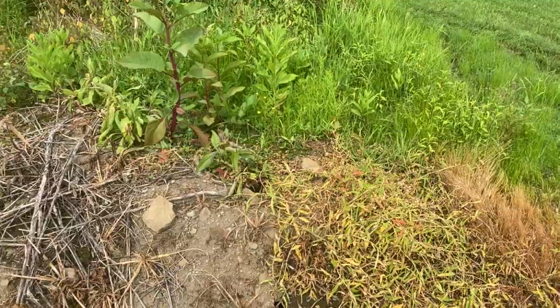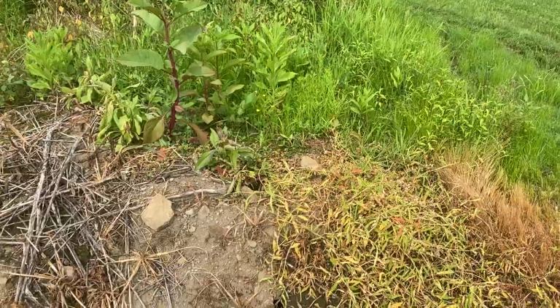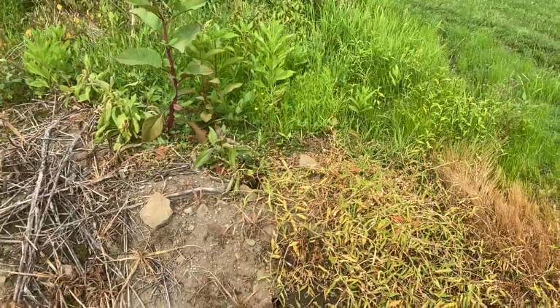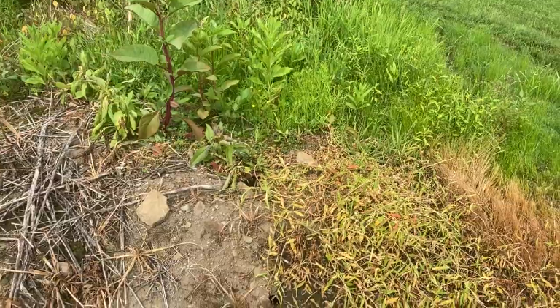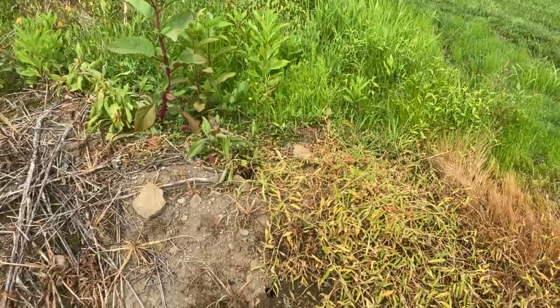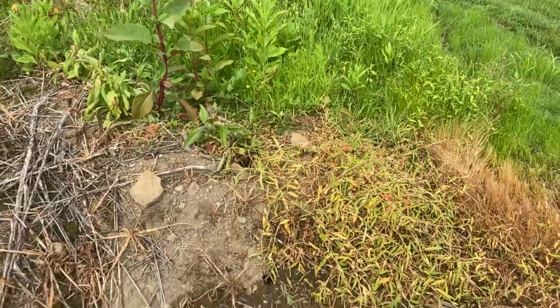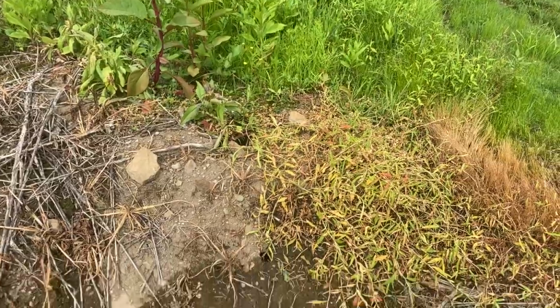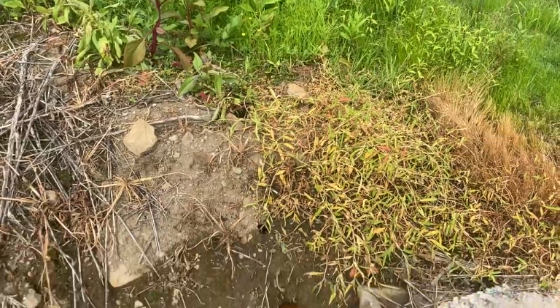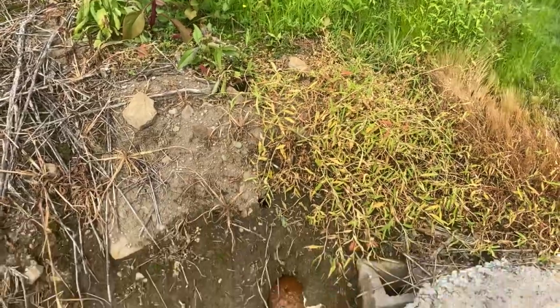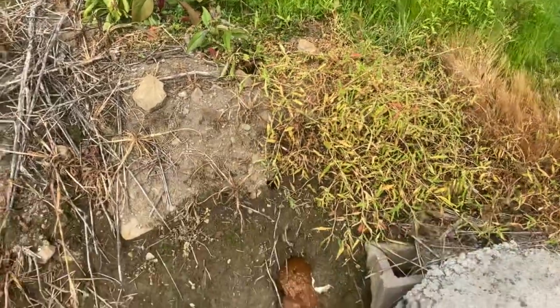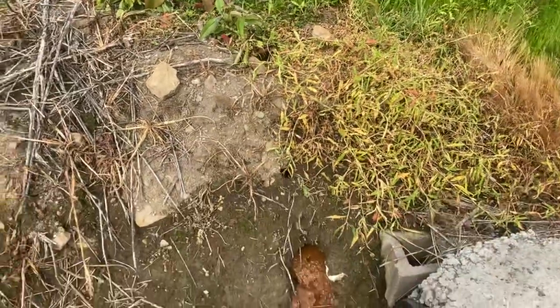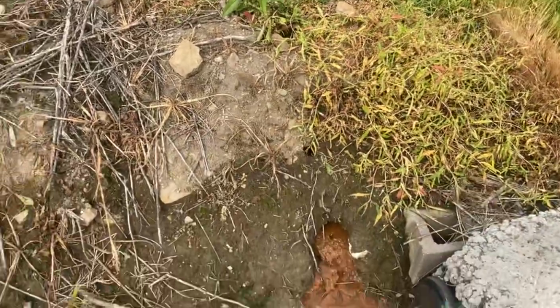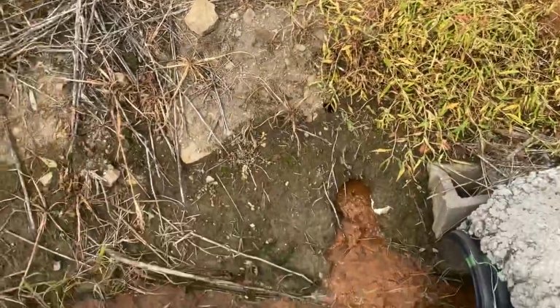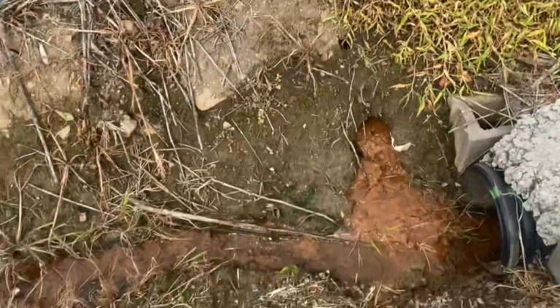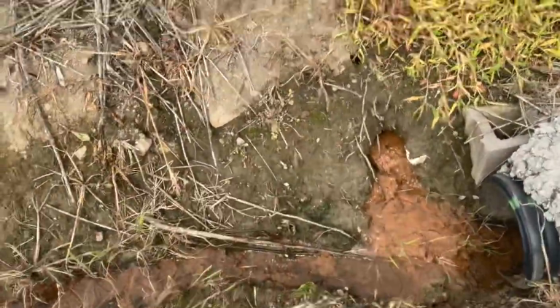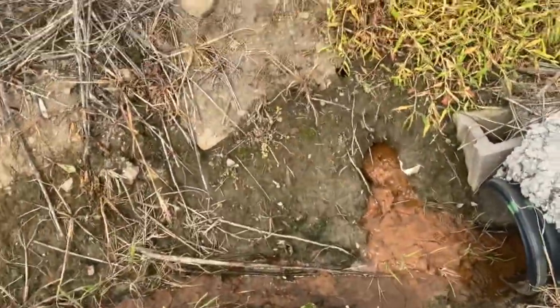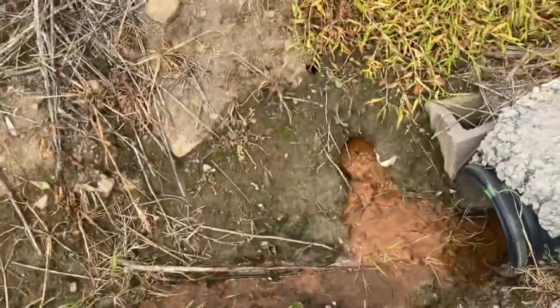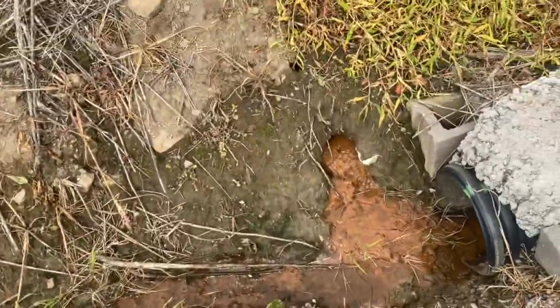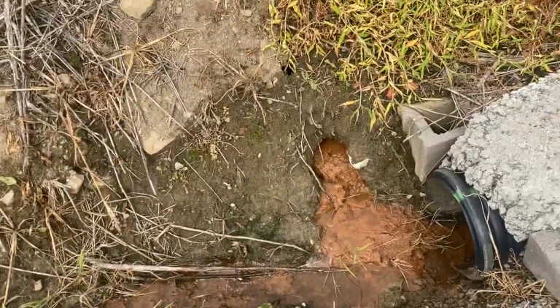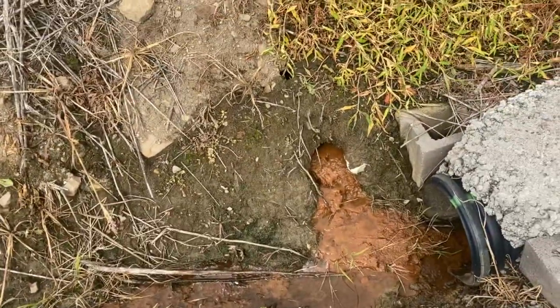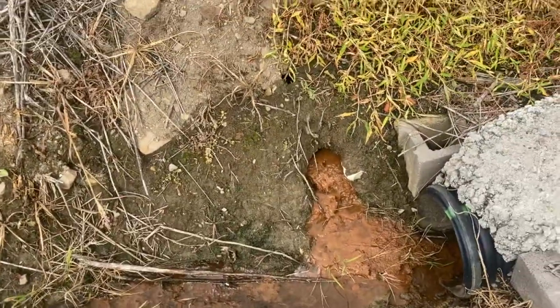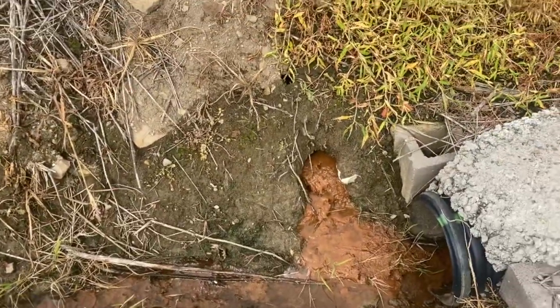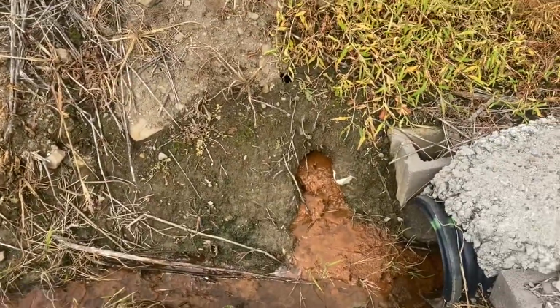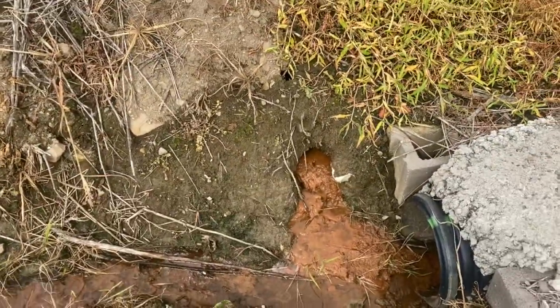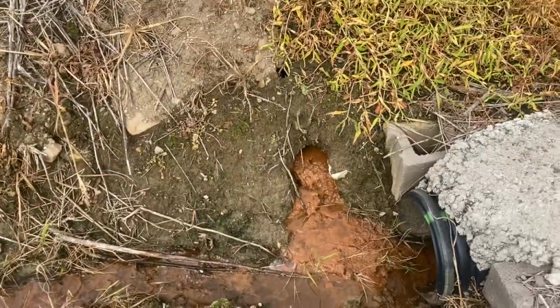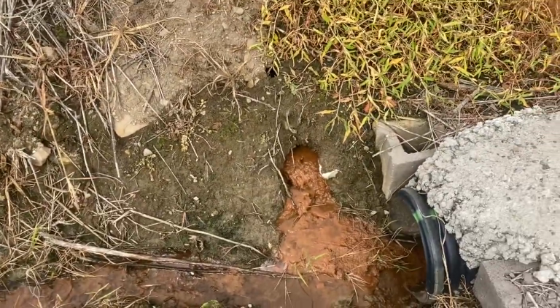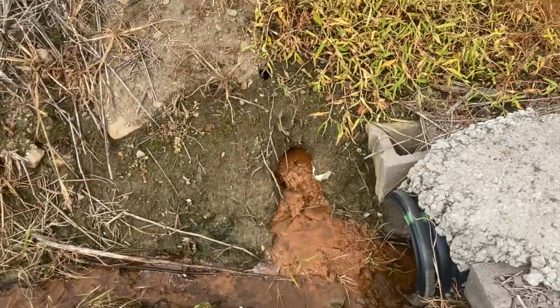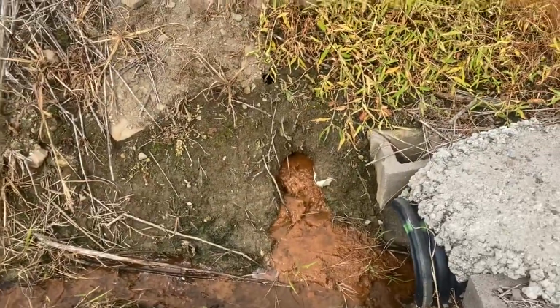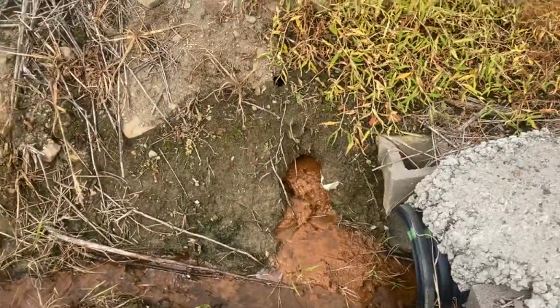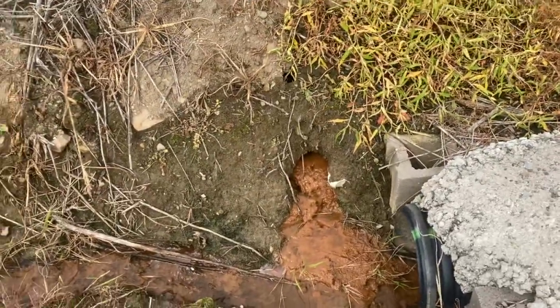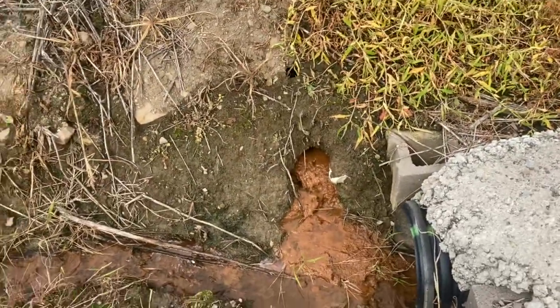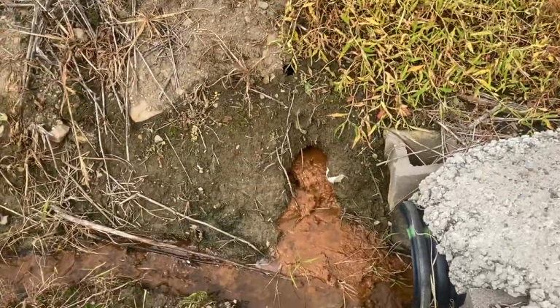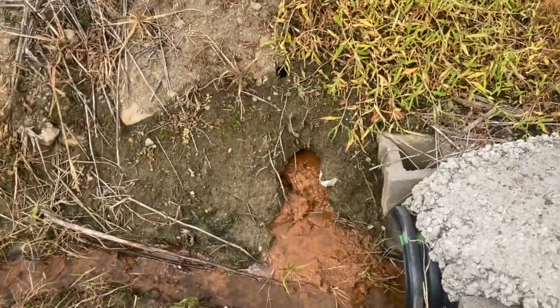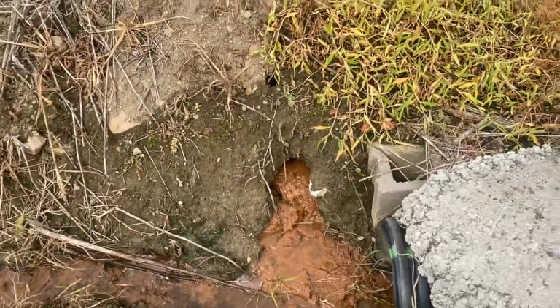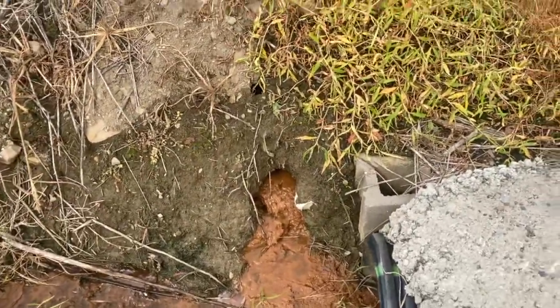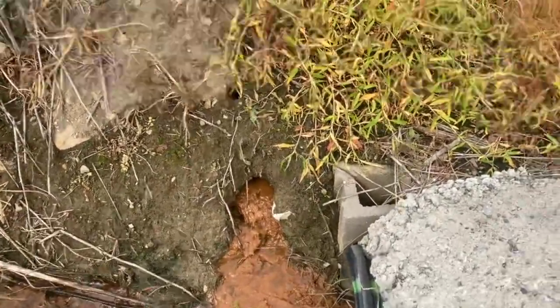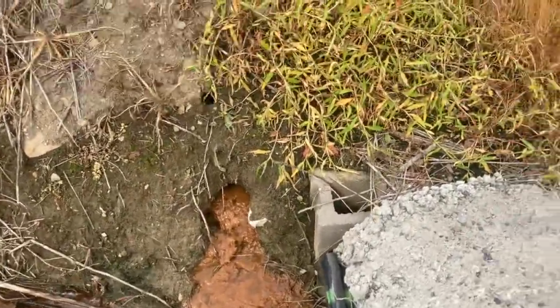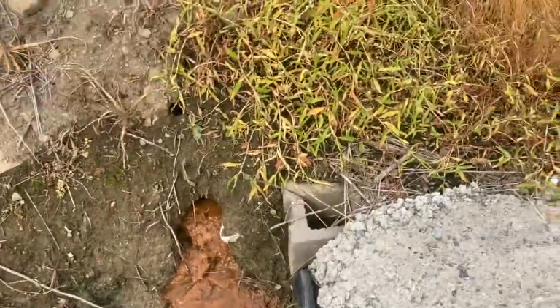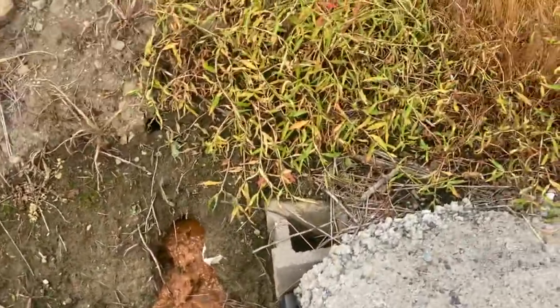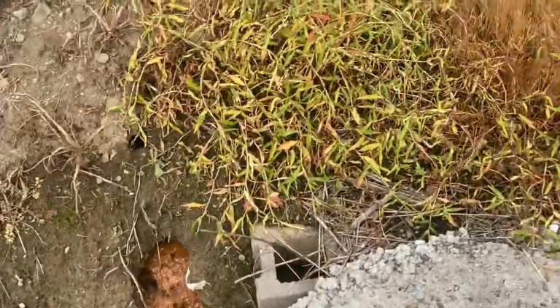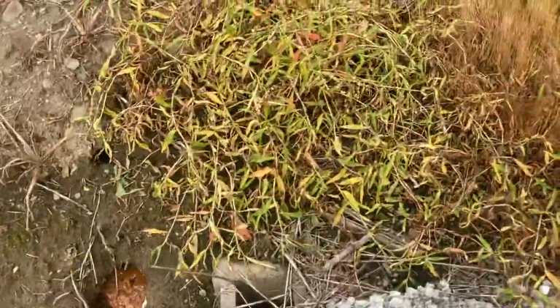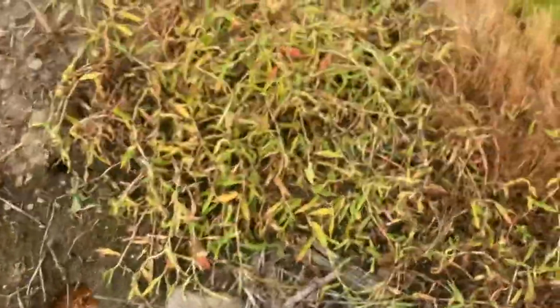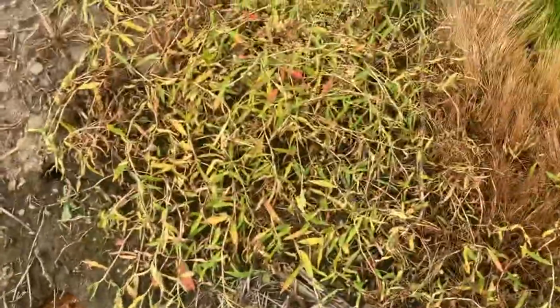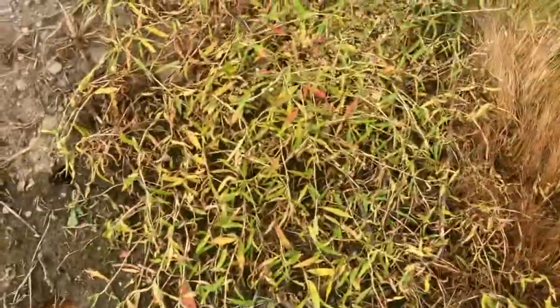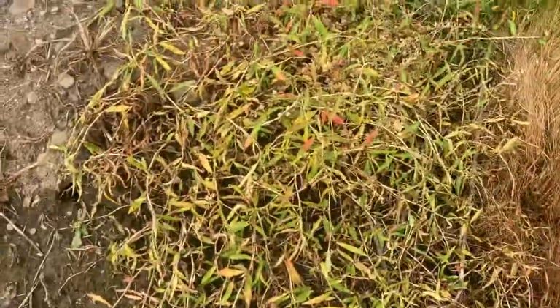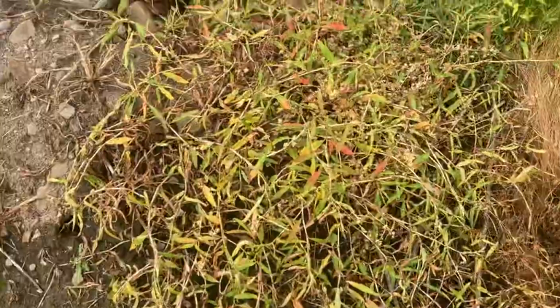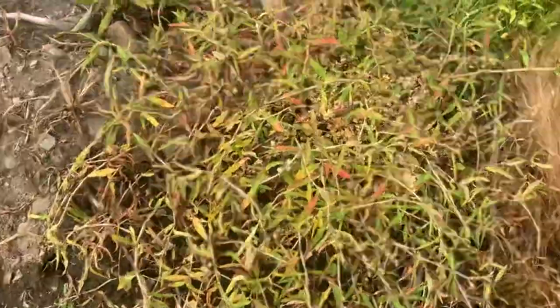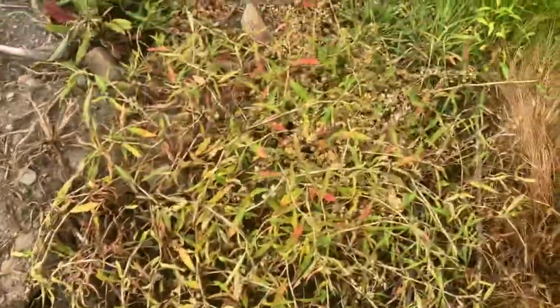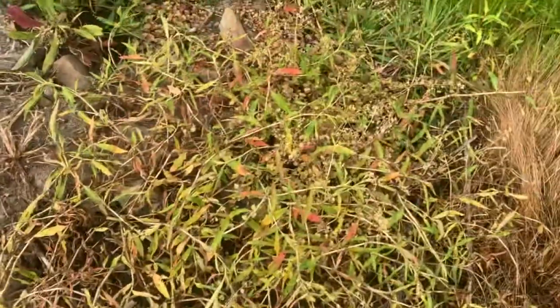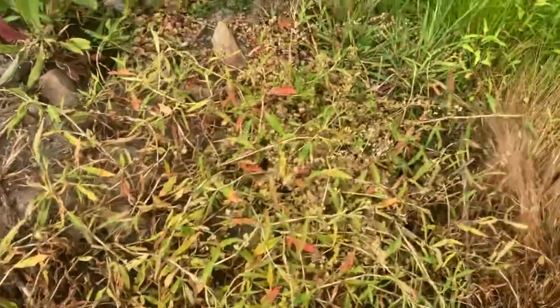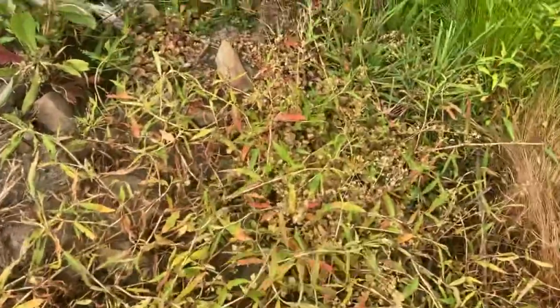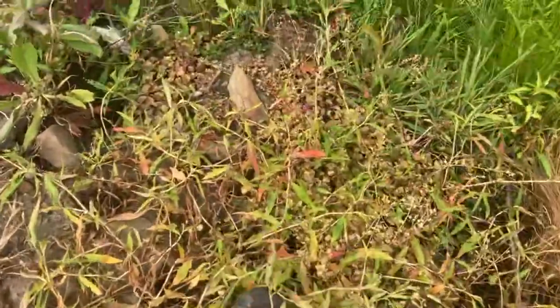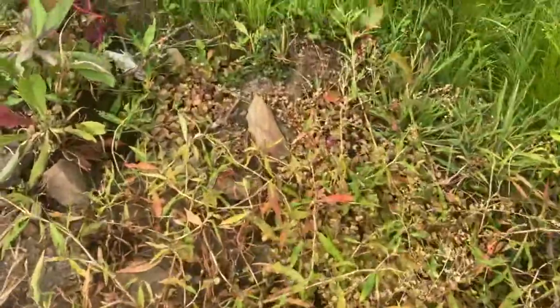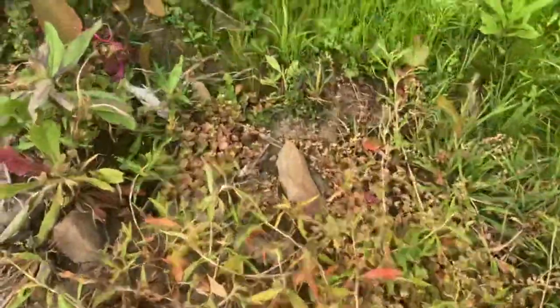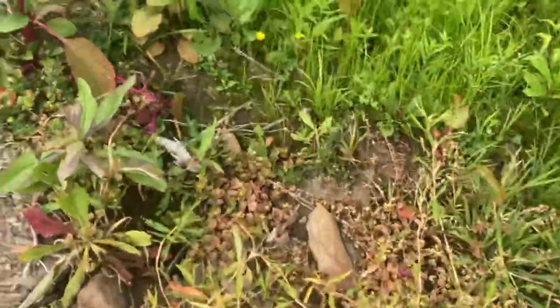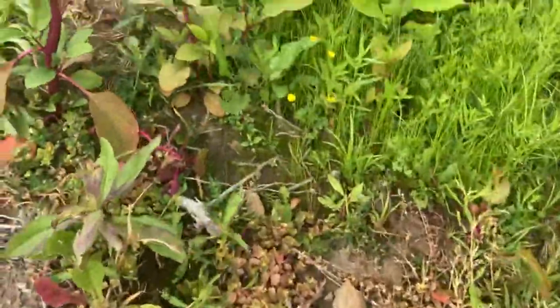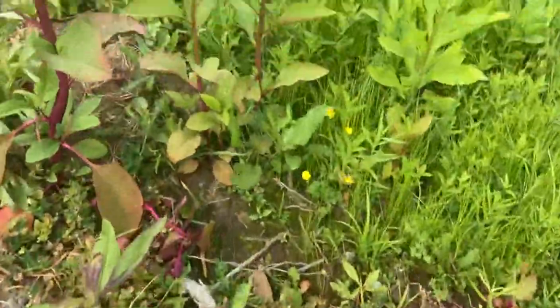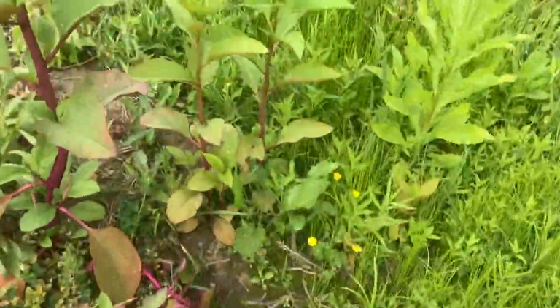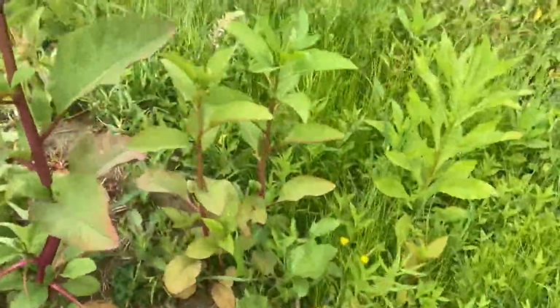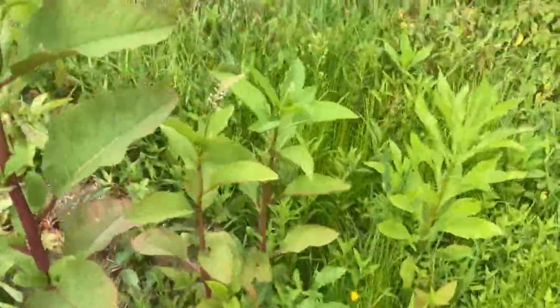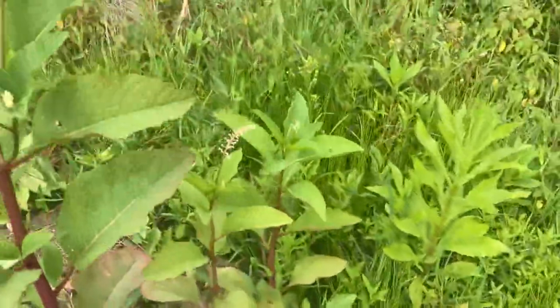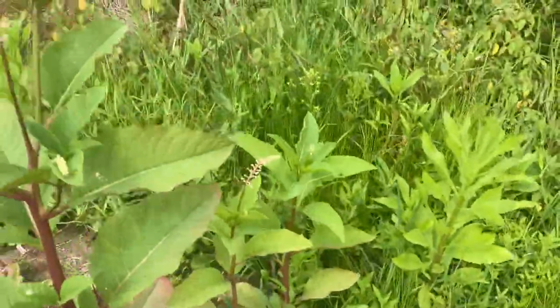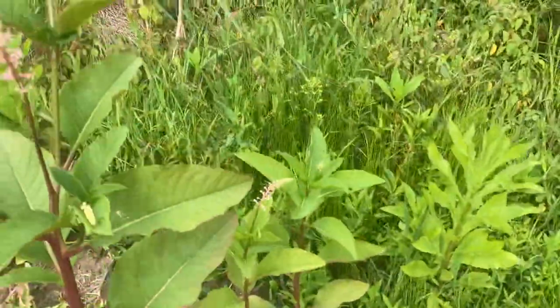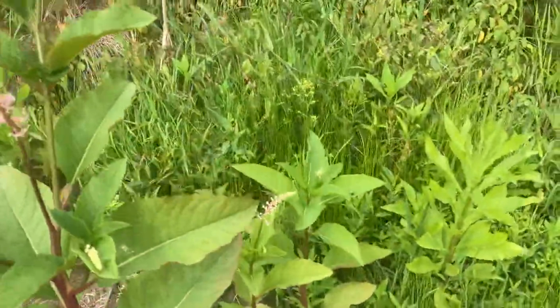Alright guys, welcome back to All Things Outdoors, and today we're out here, and before we get started, here's some pokeweed.